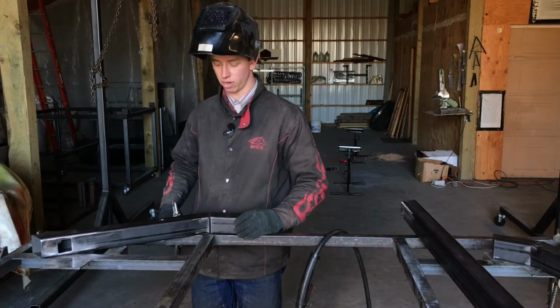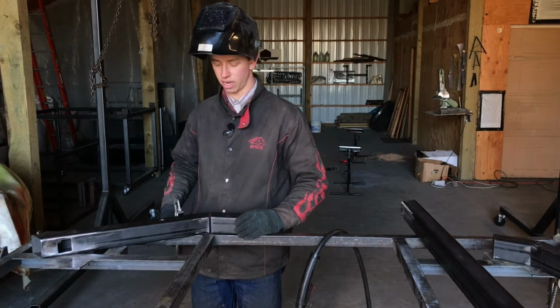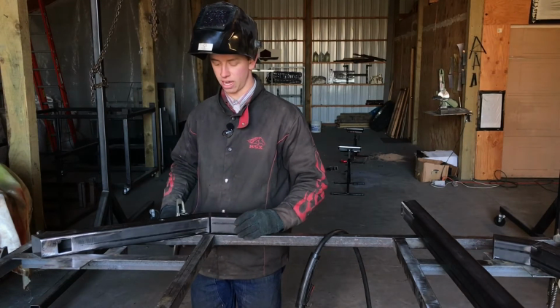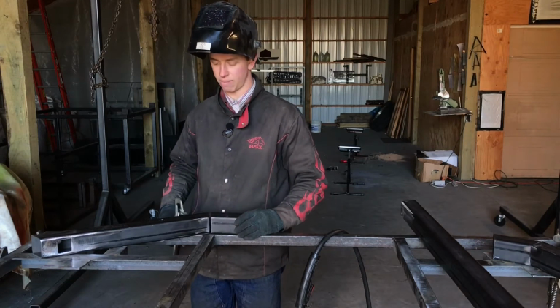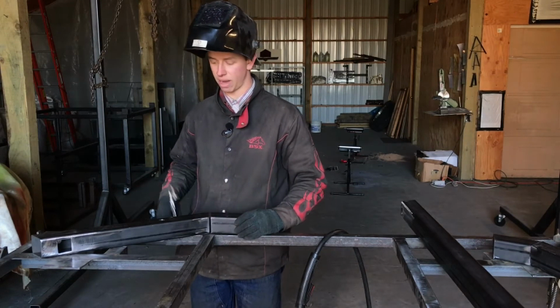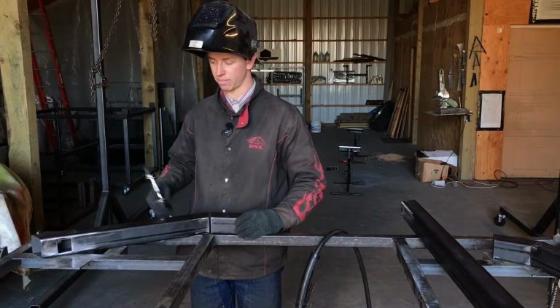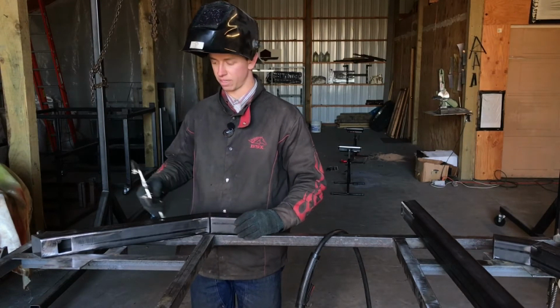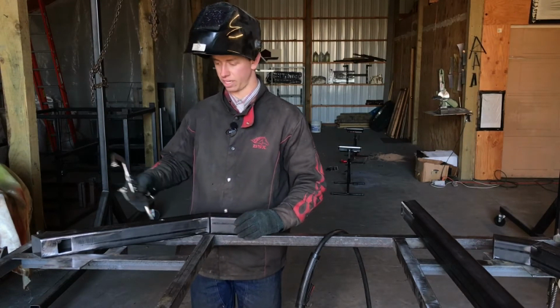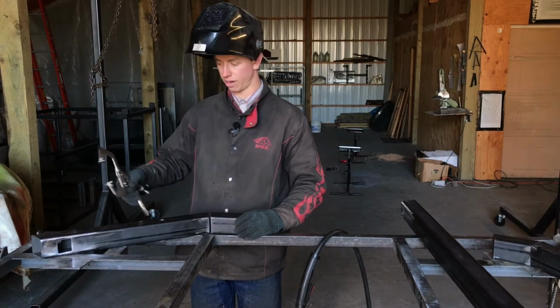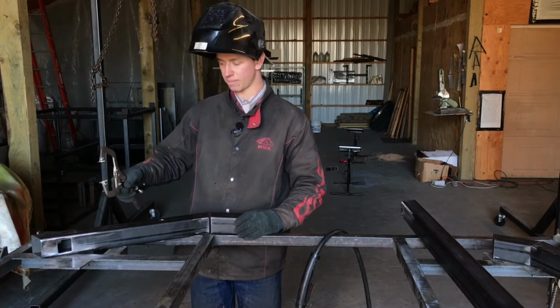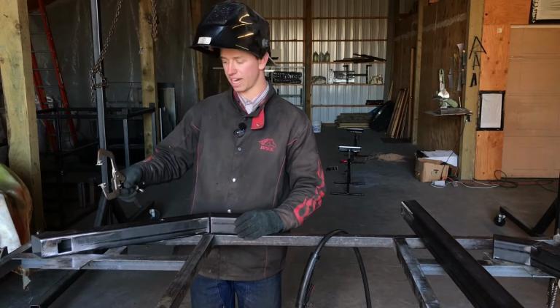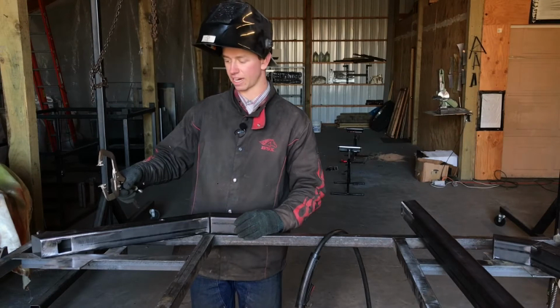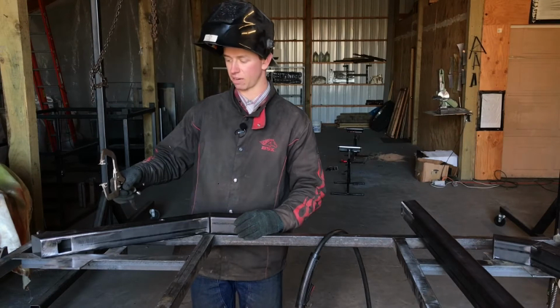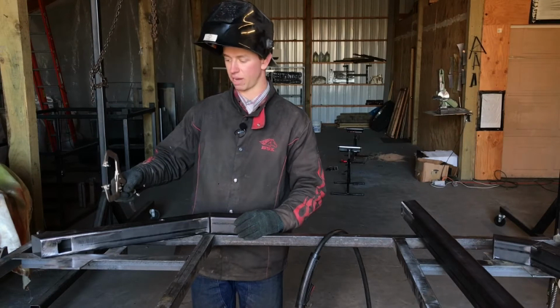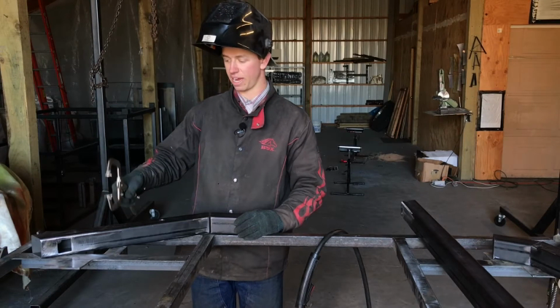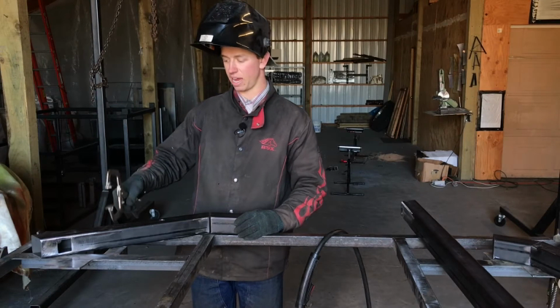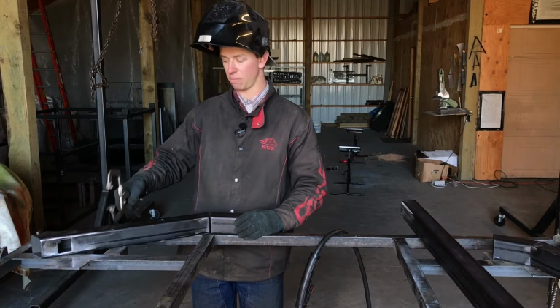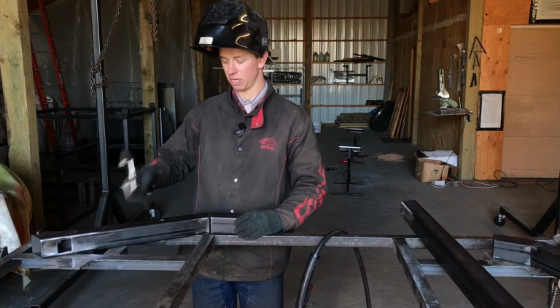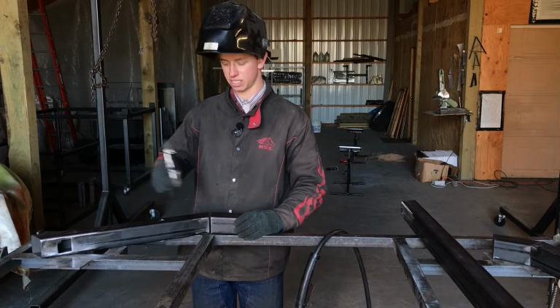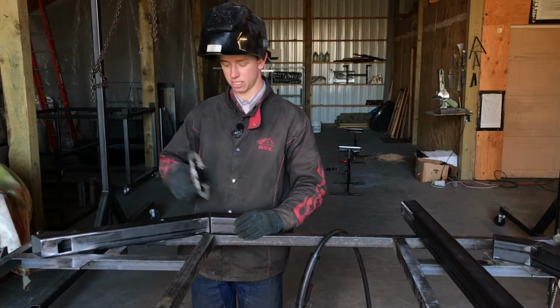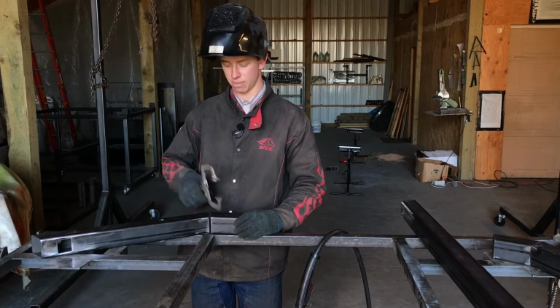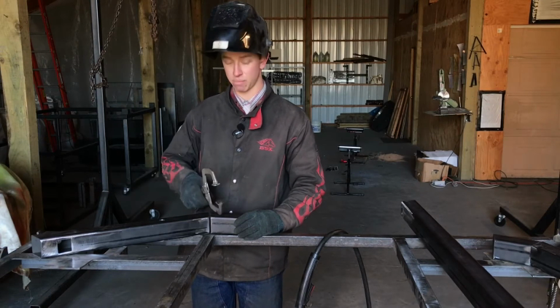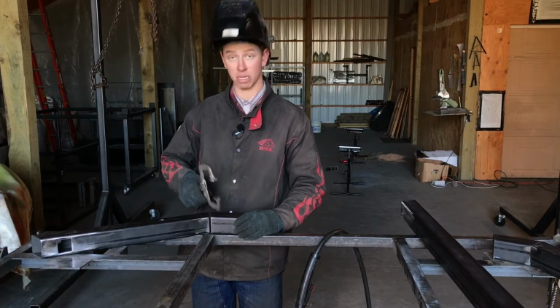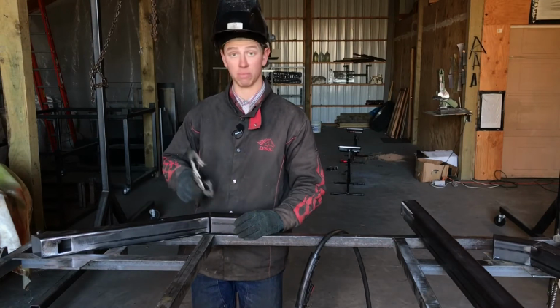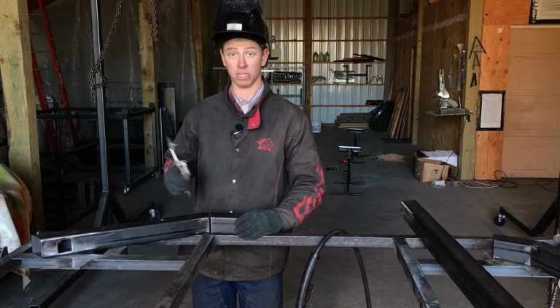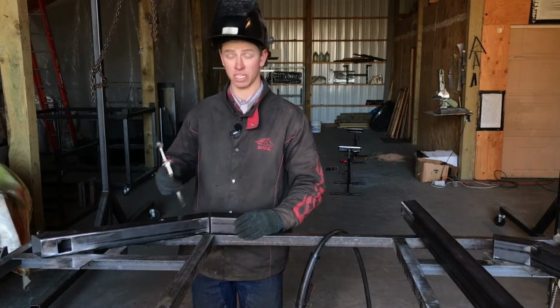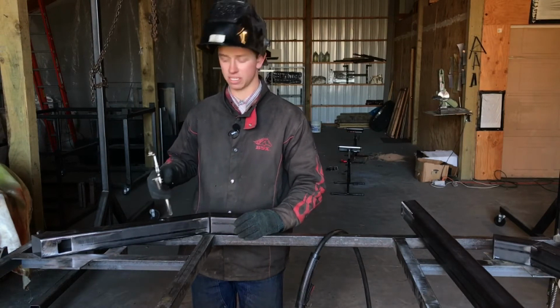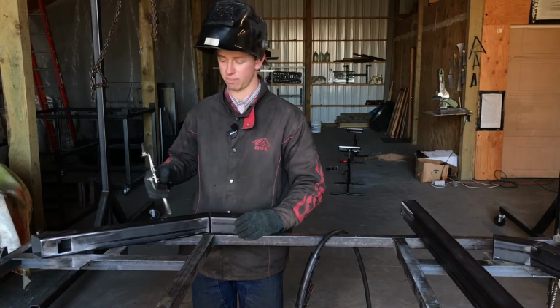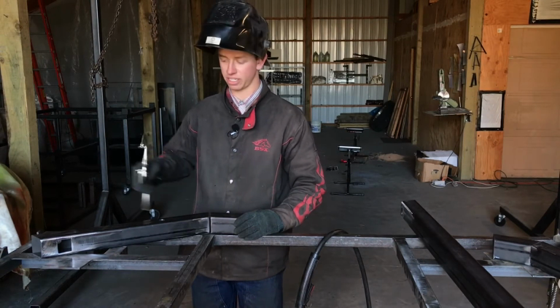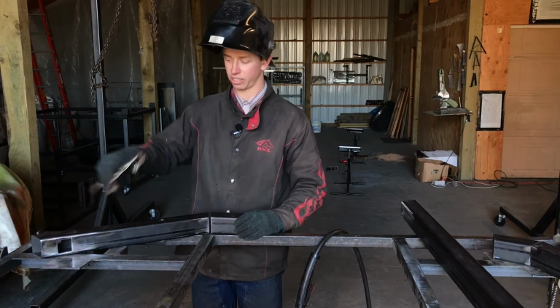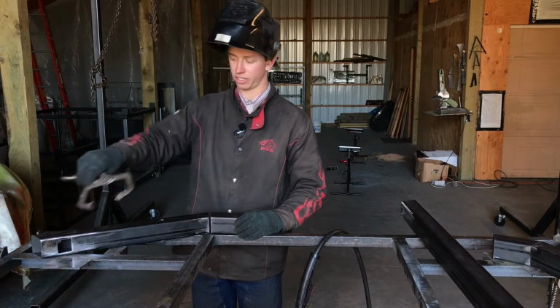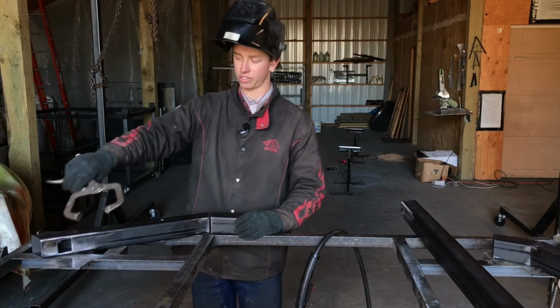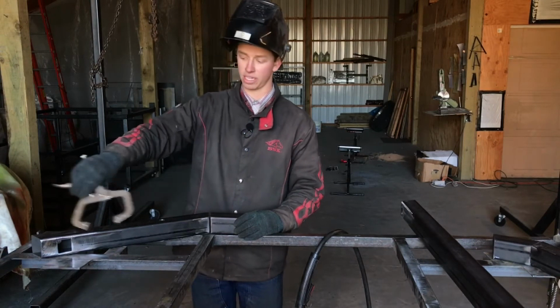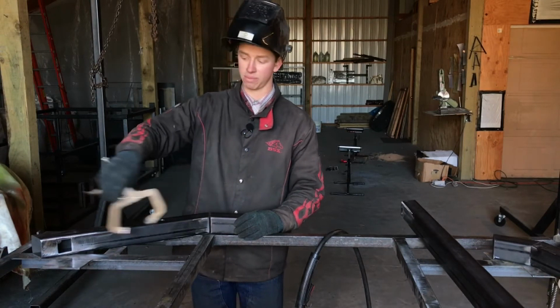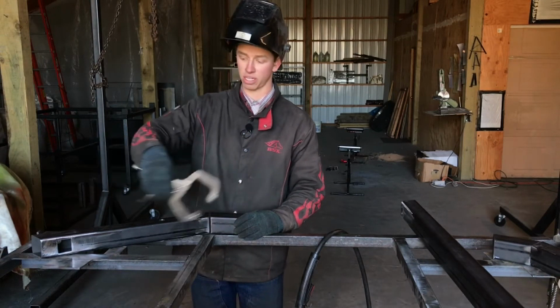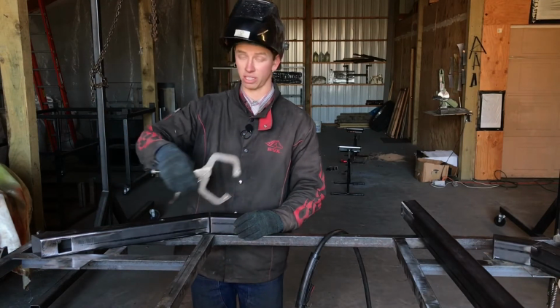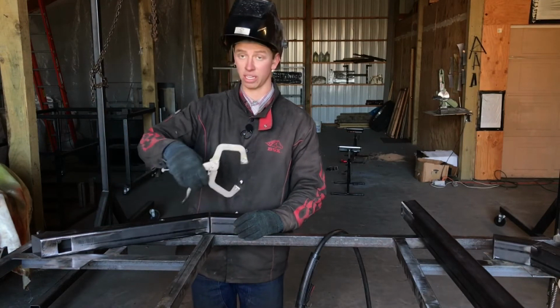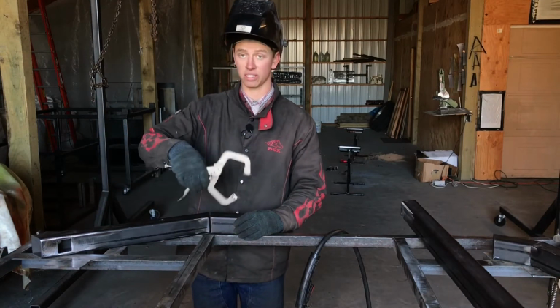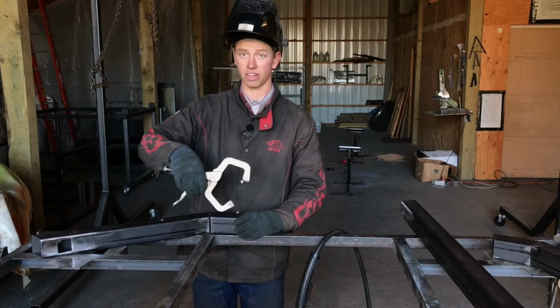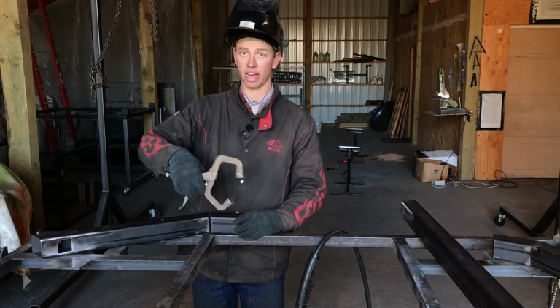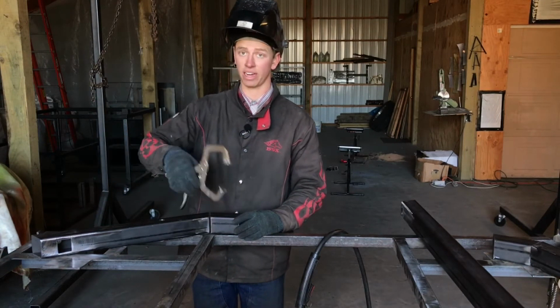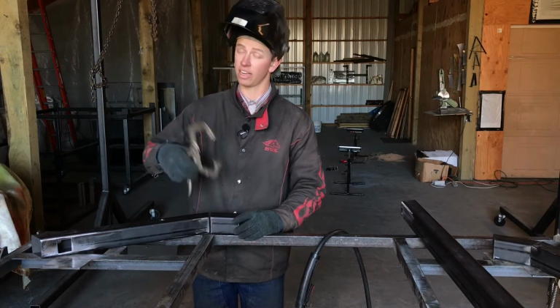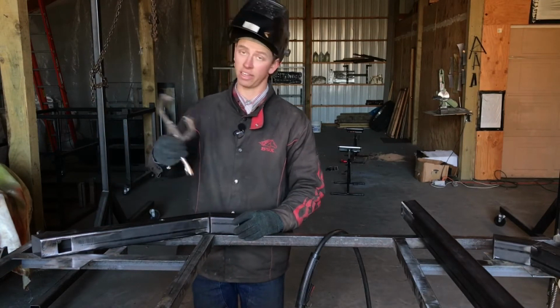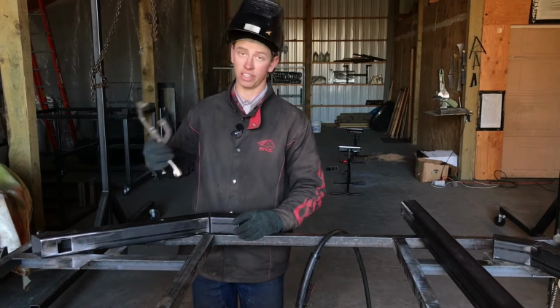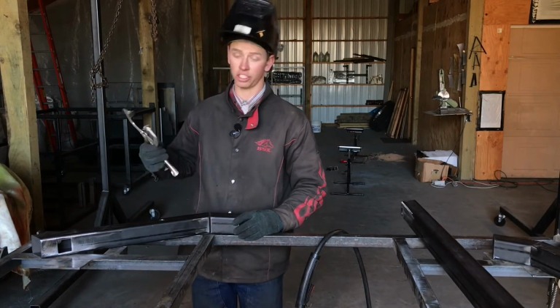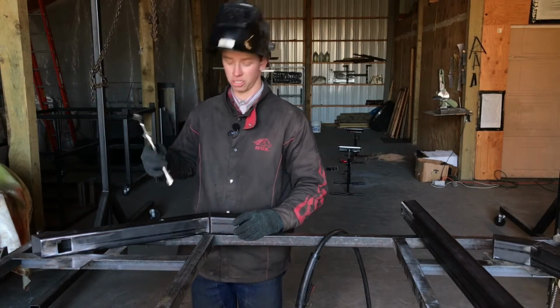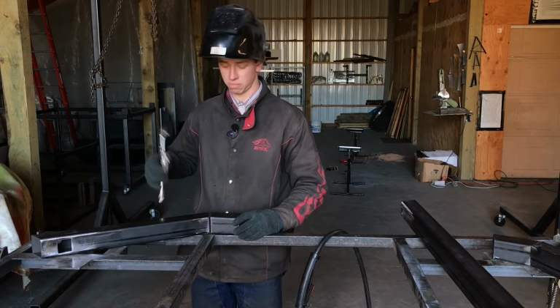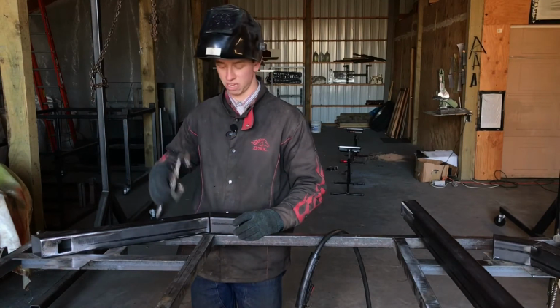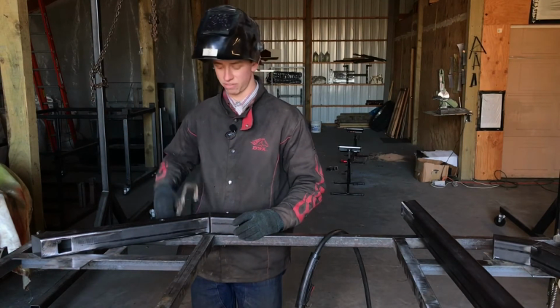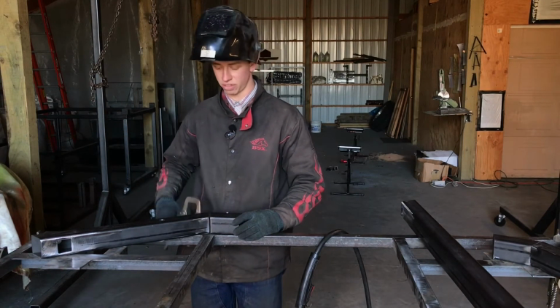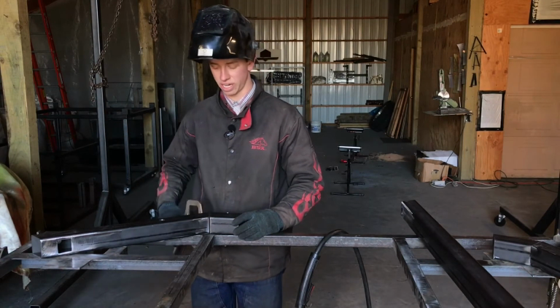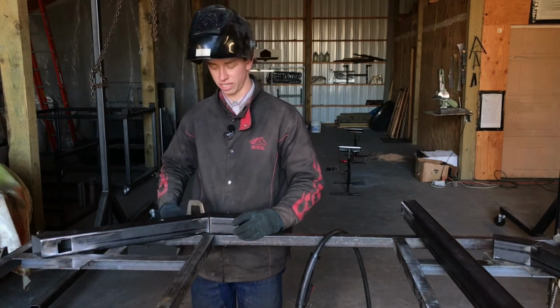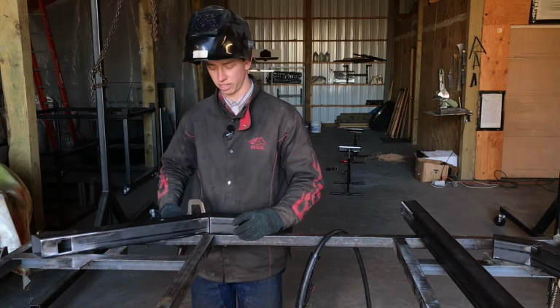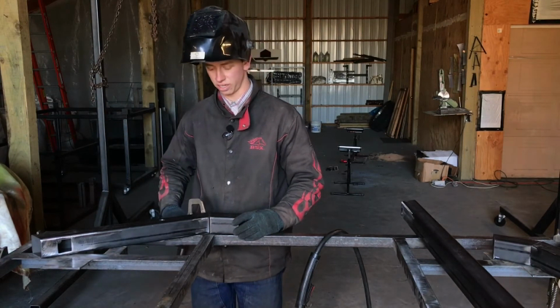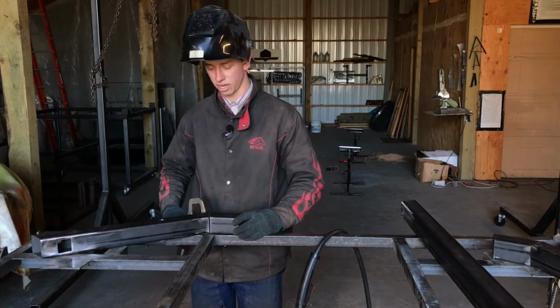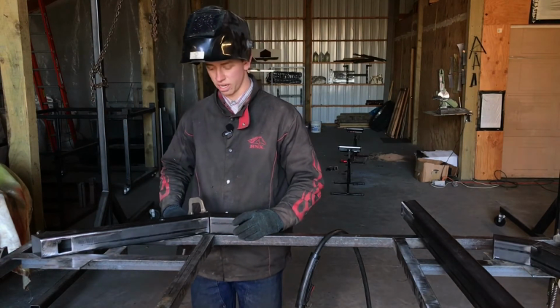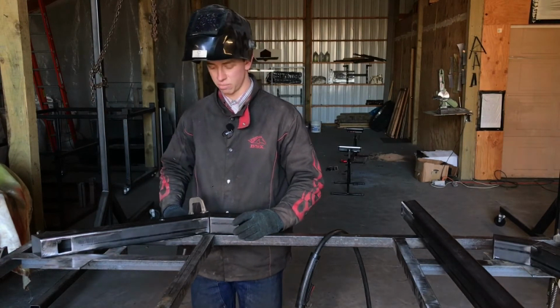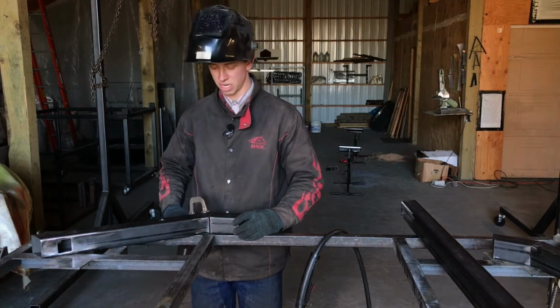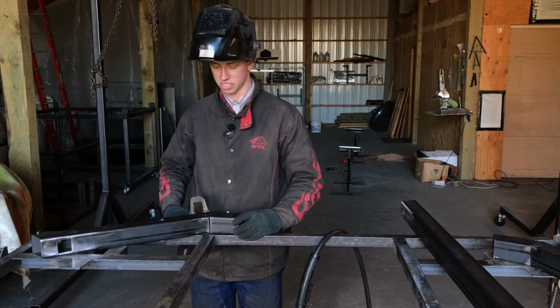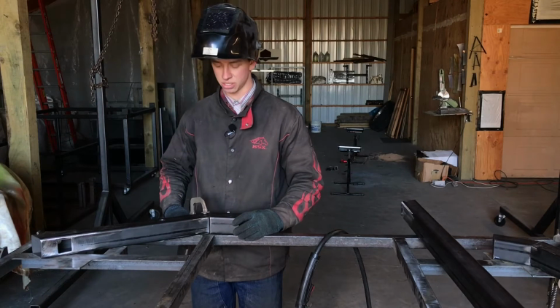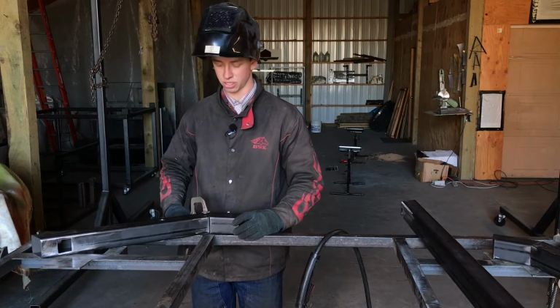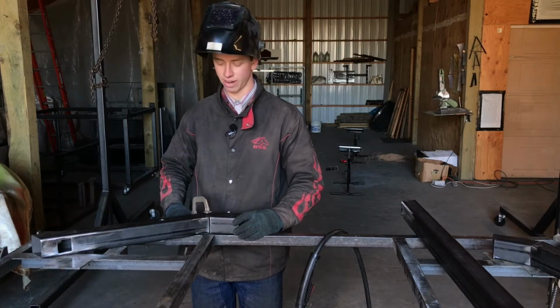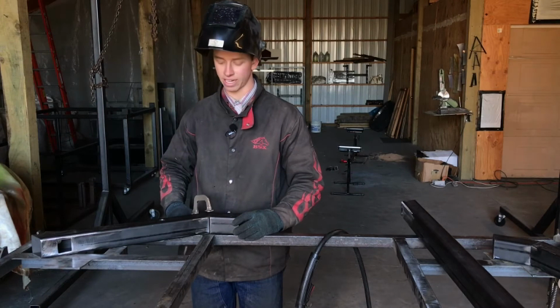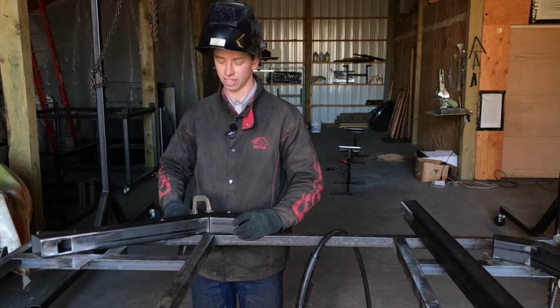Here I'm tacking my A piece to my B piece. Make sure your seam is on the inside — it should be if you cut your pieces correctly.